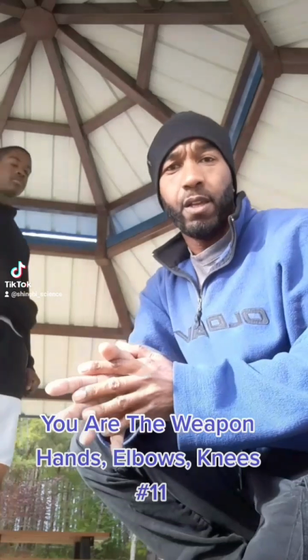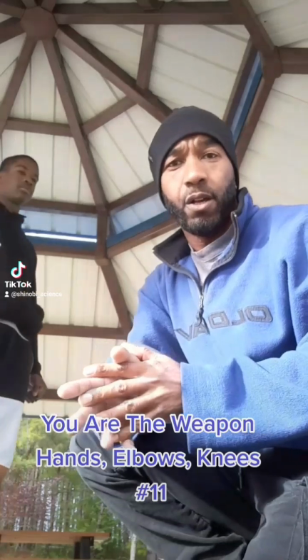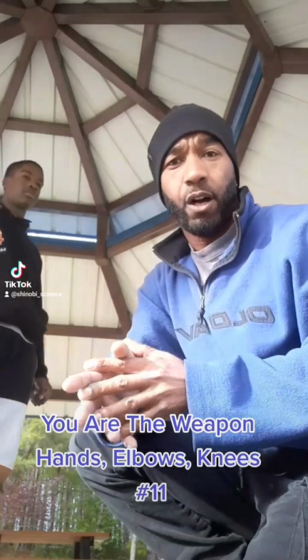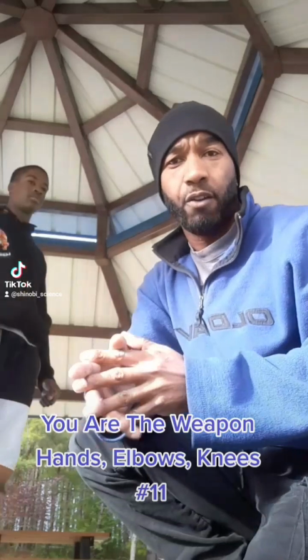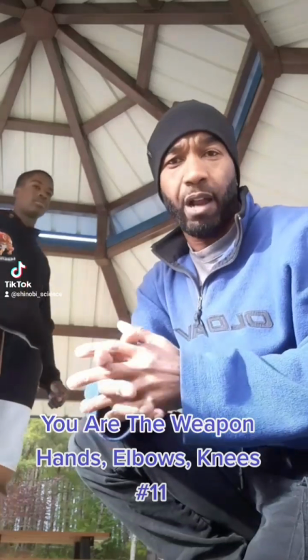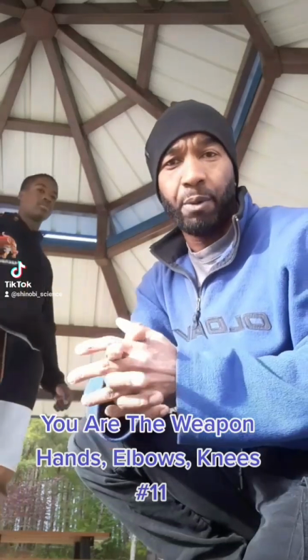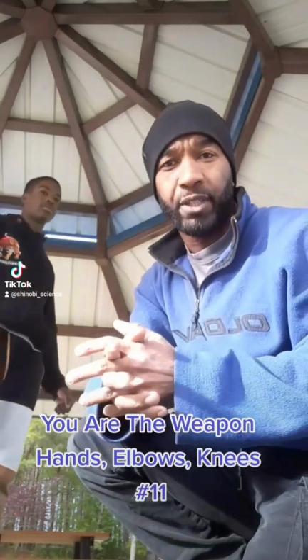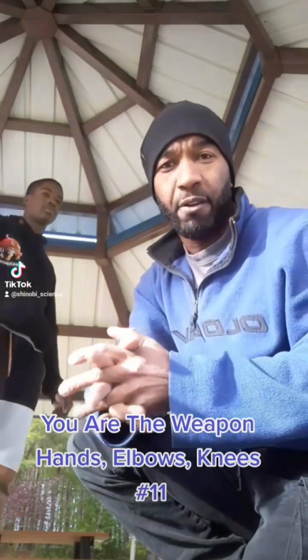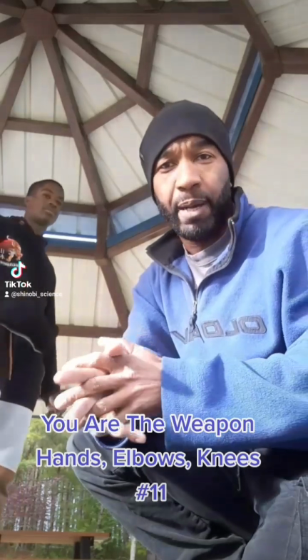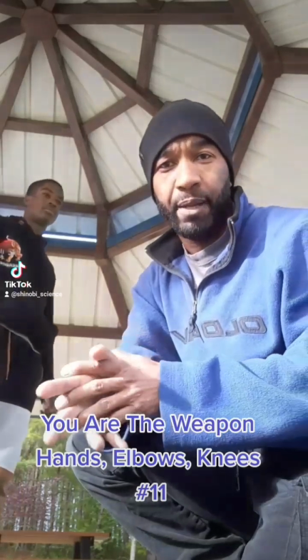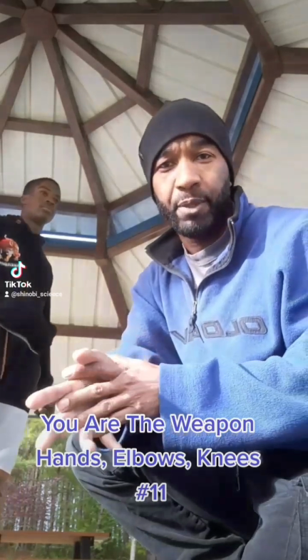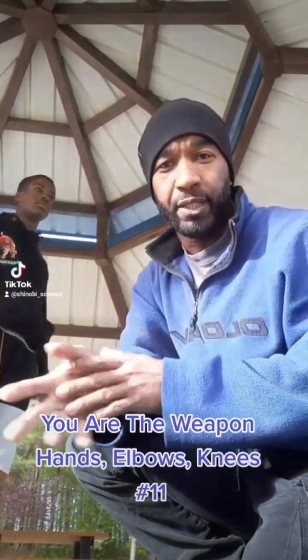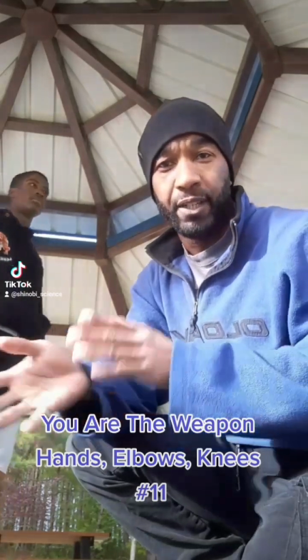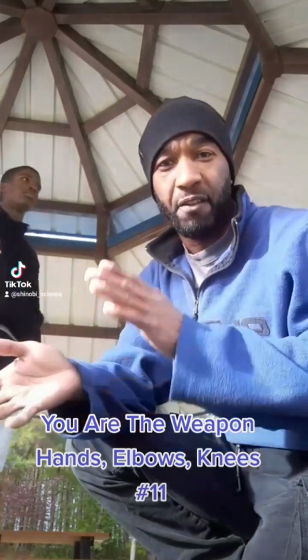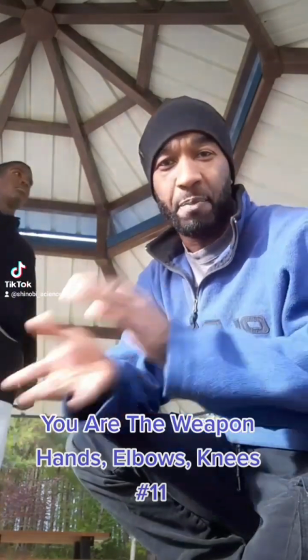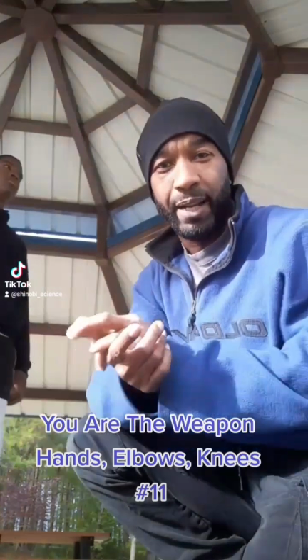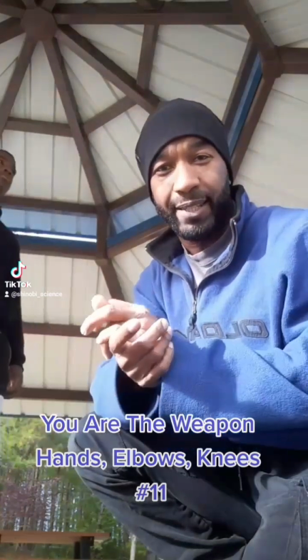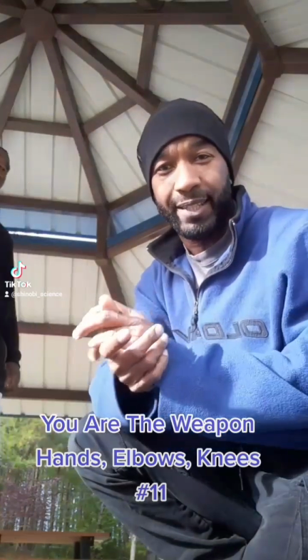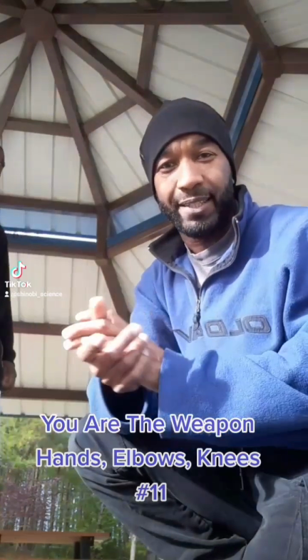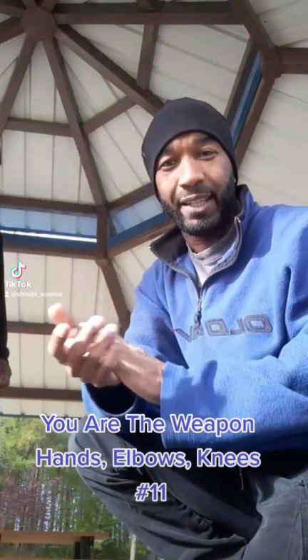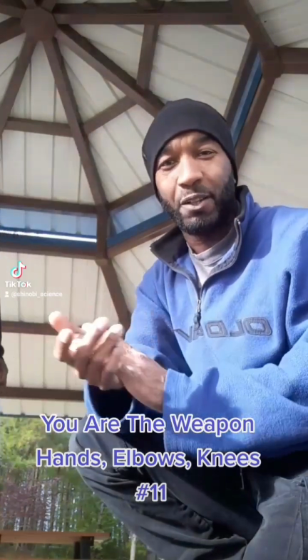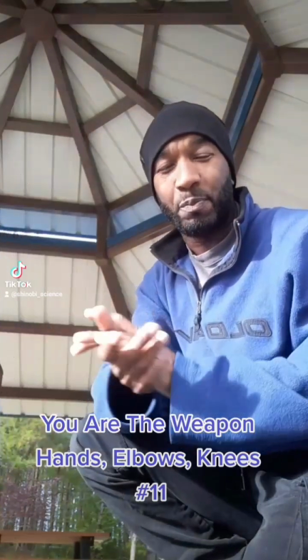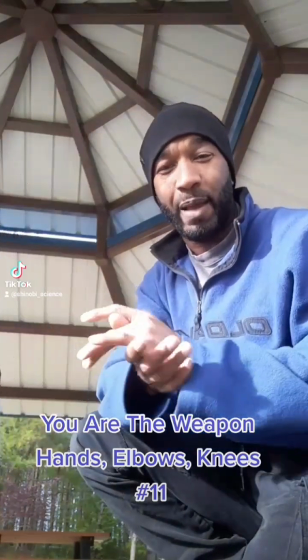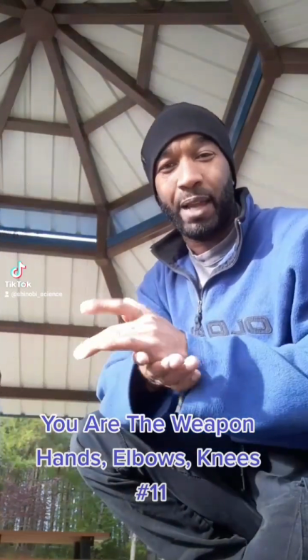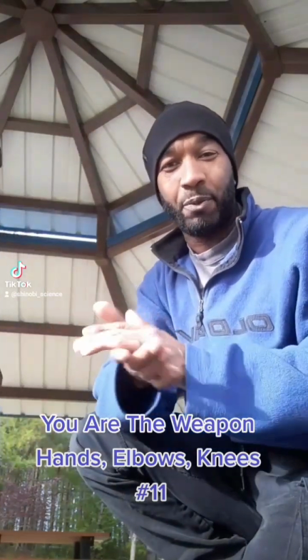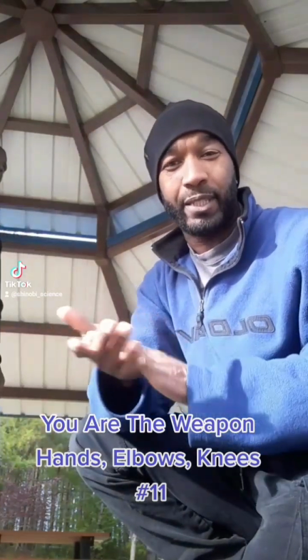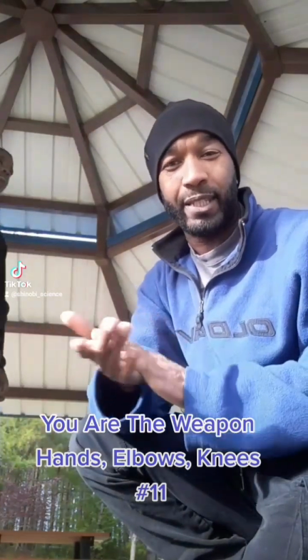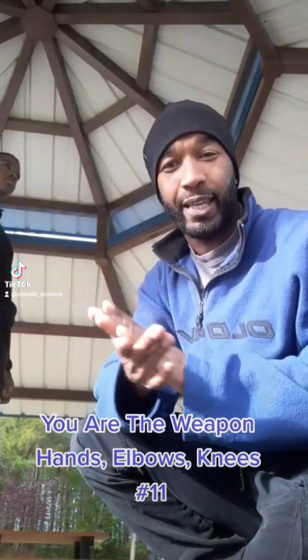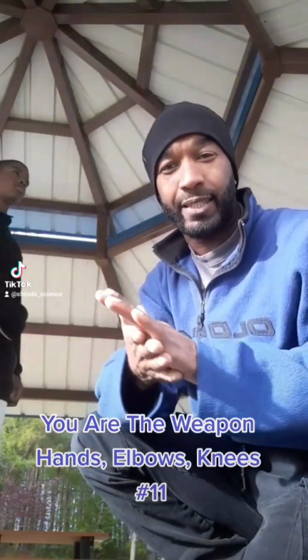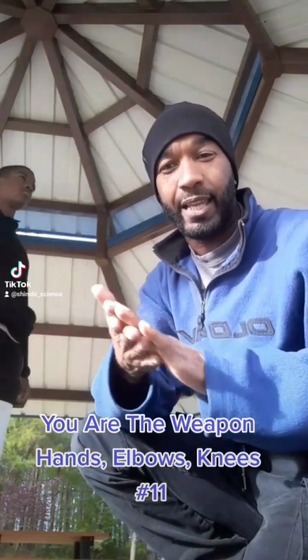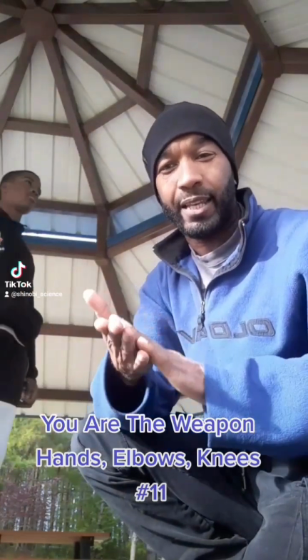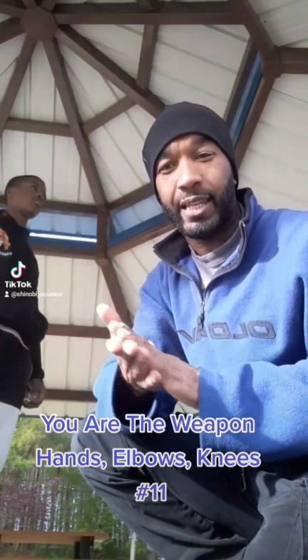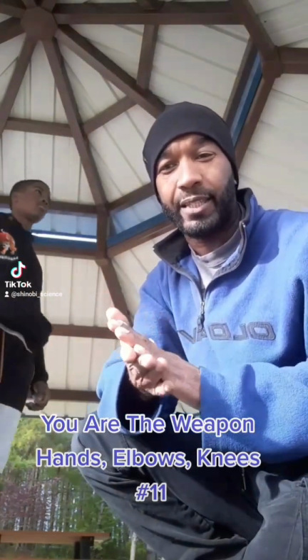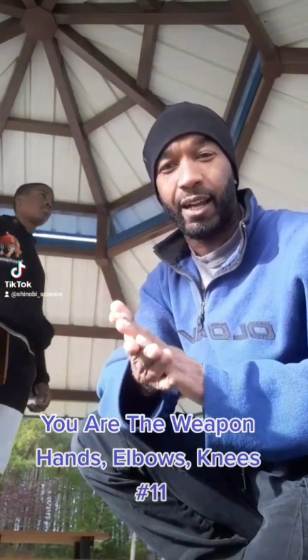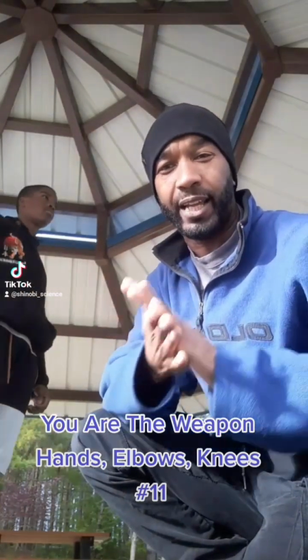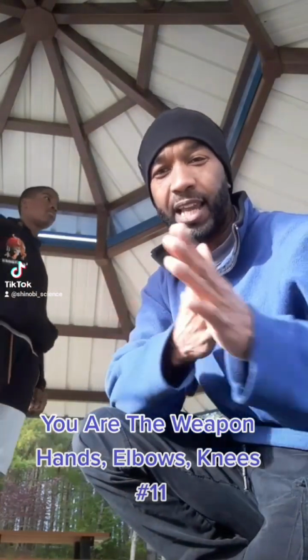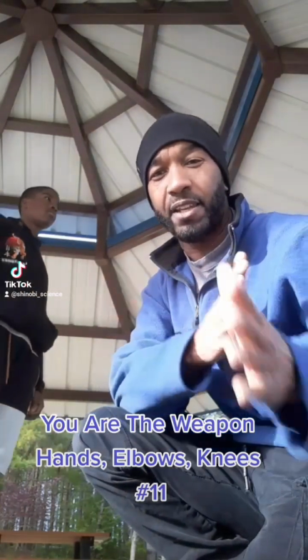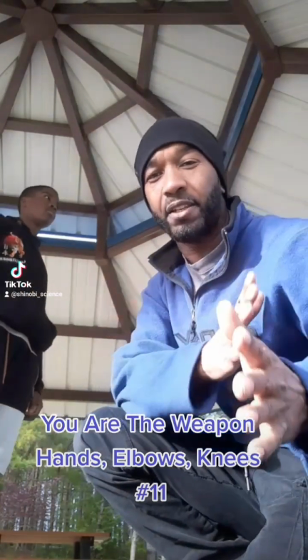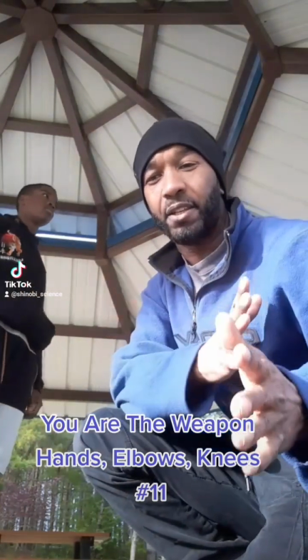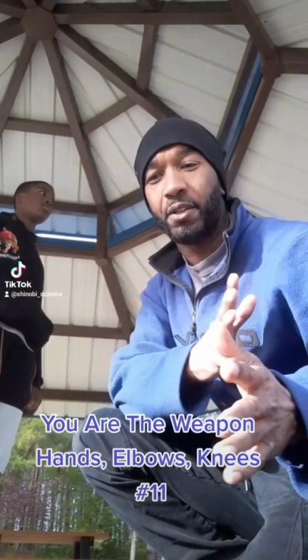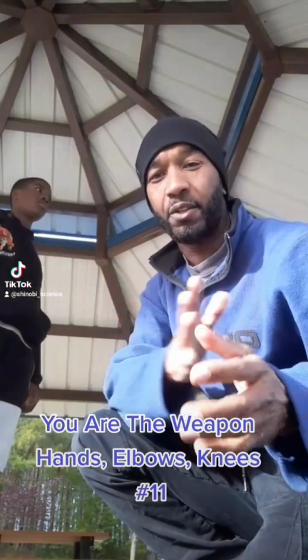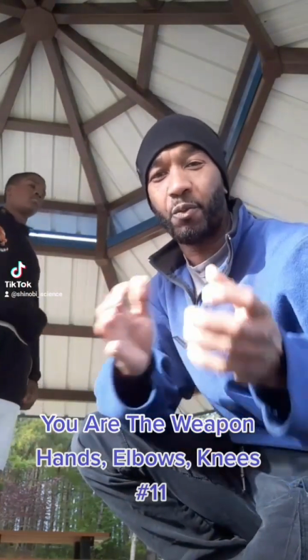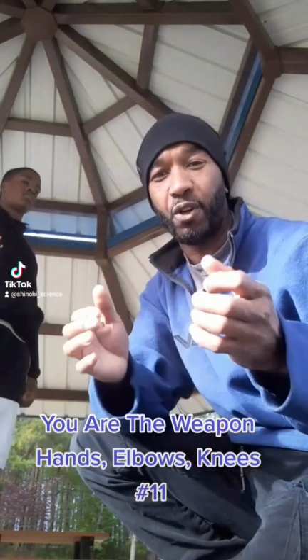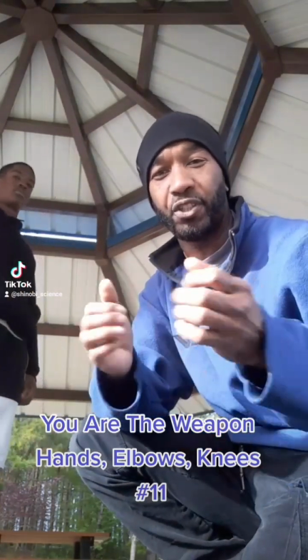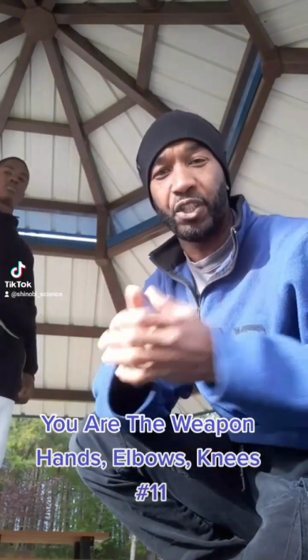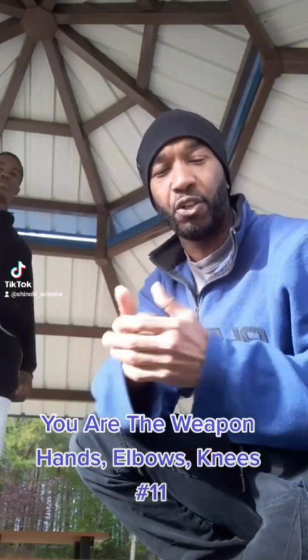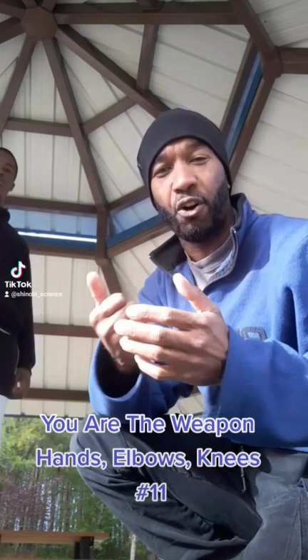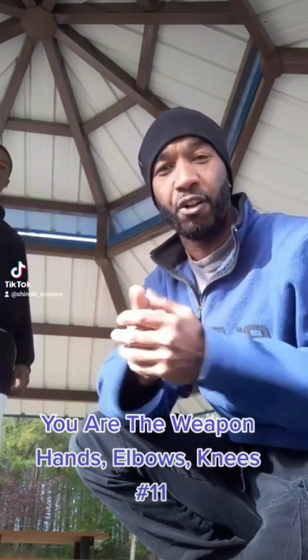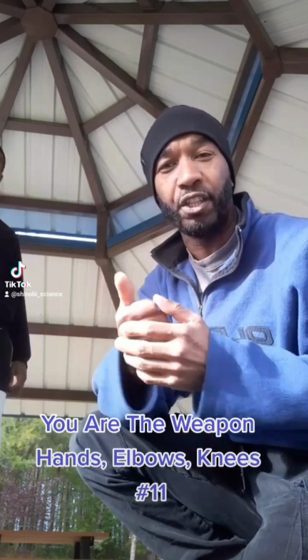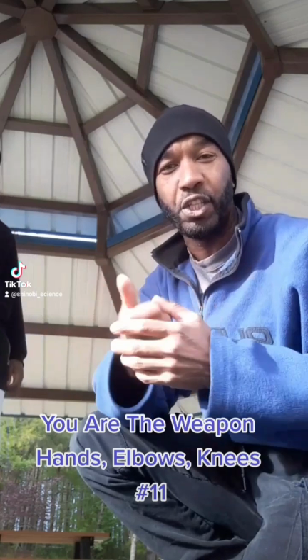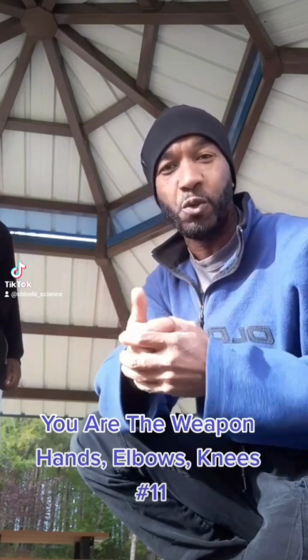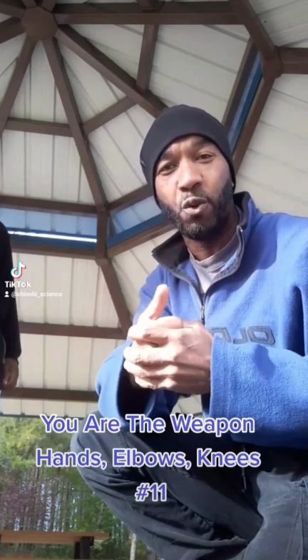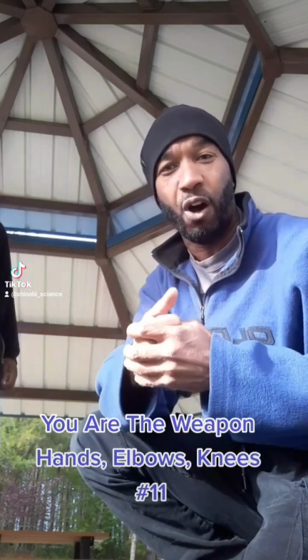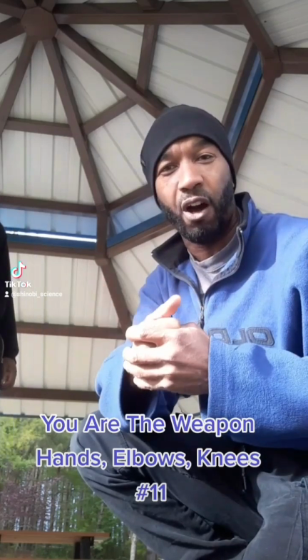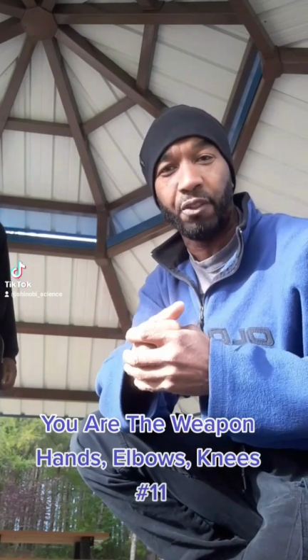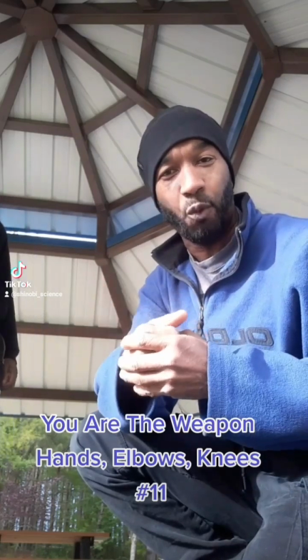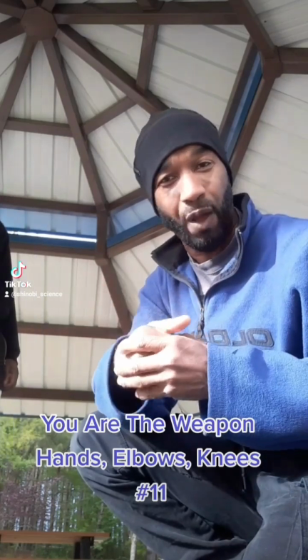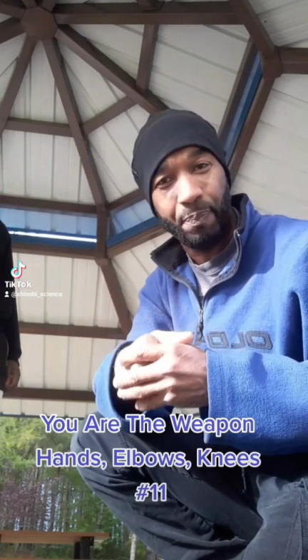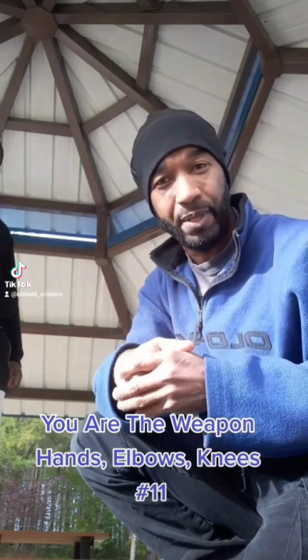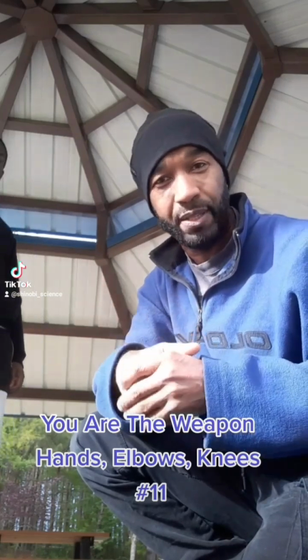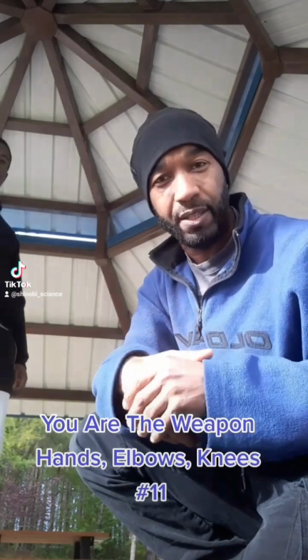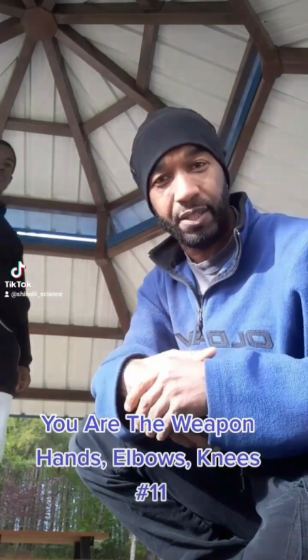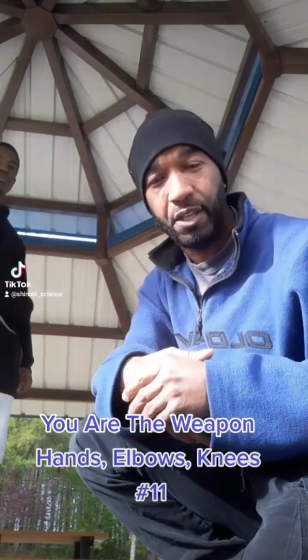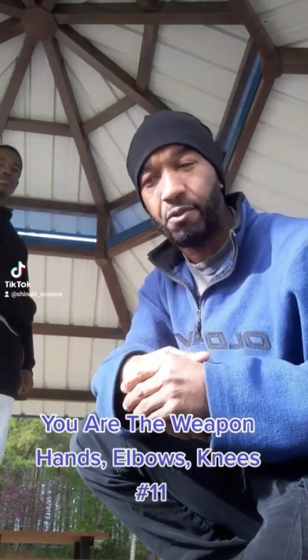Sensei Lewis back with today's techniques. Again, we're still on the You Are The Weapon series.